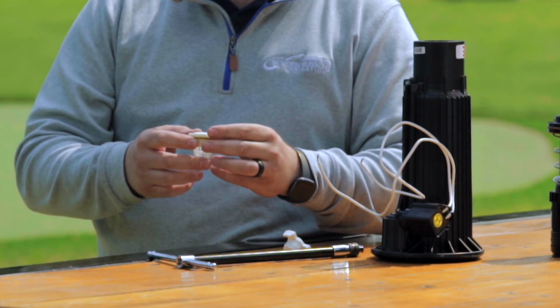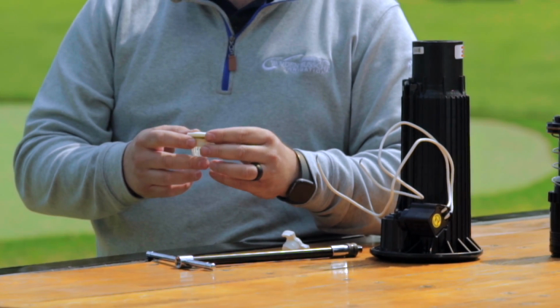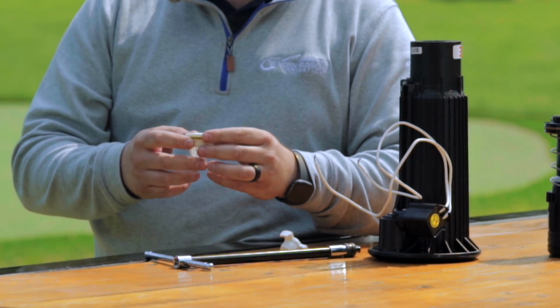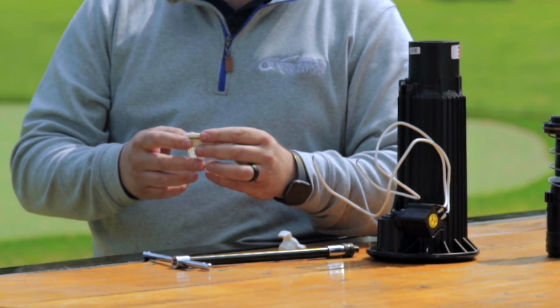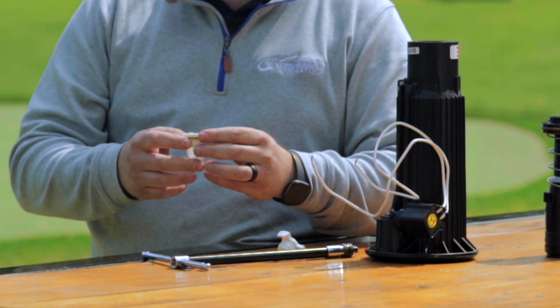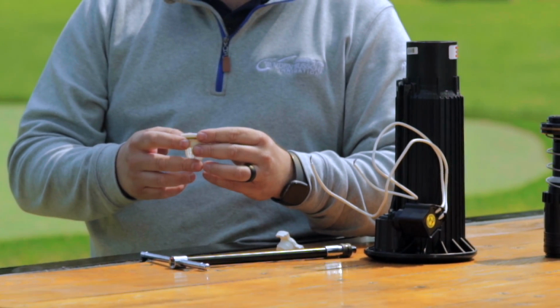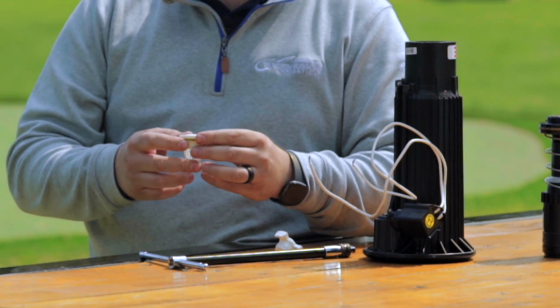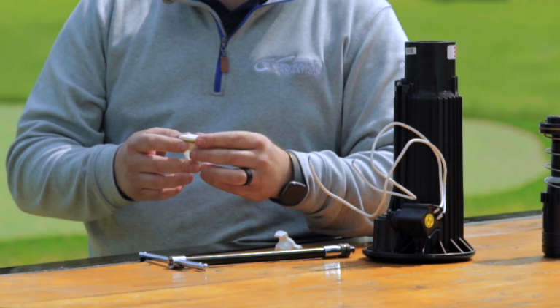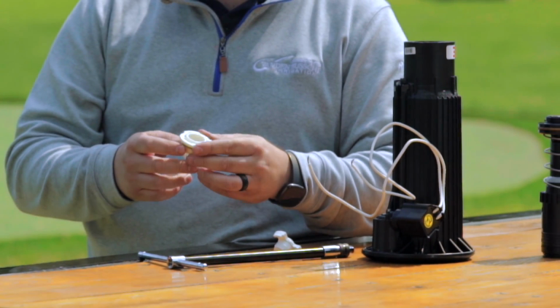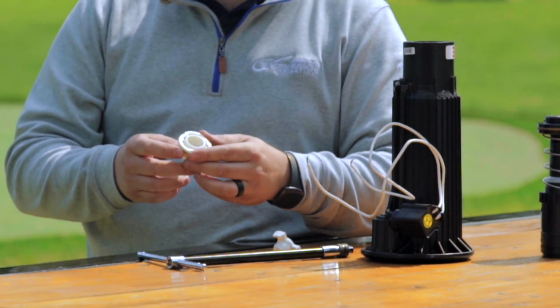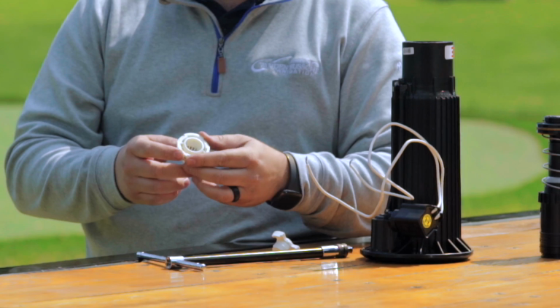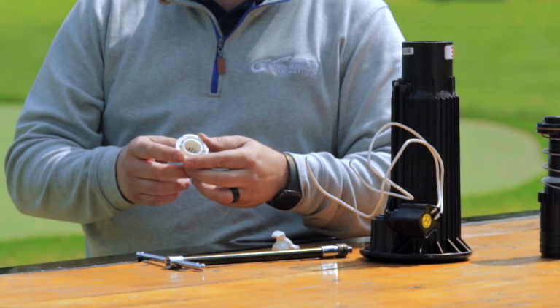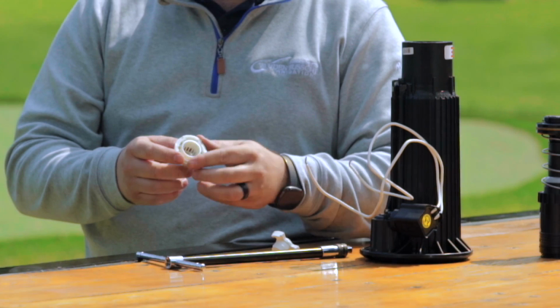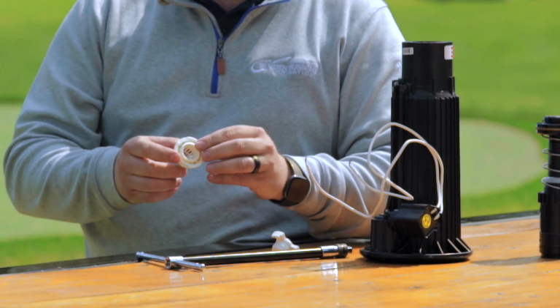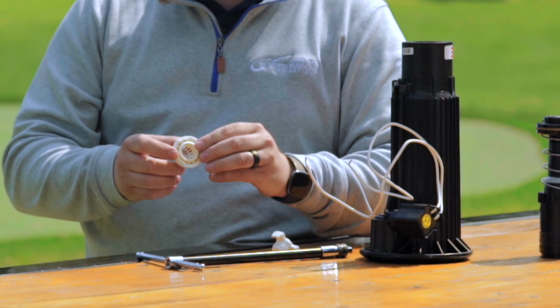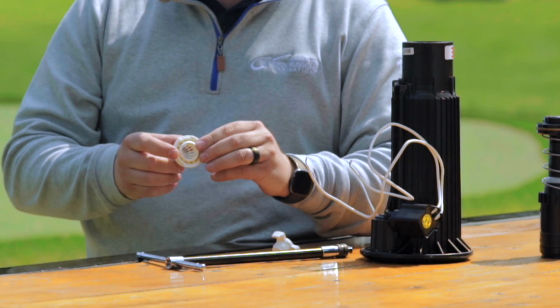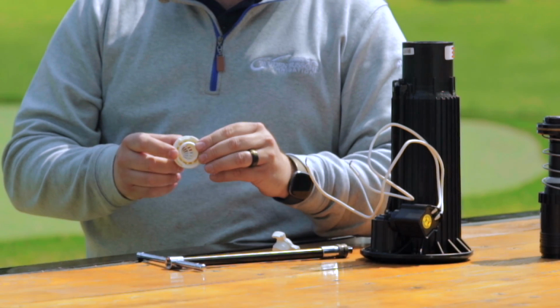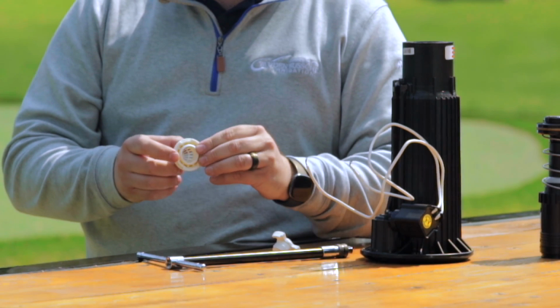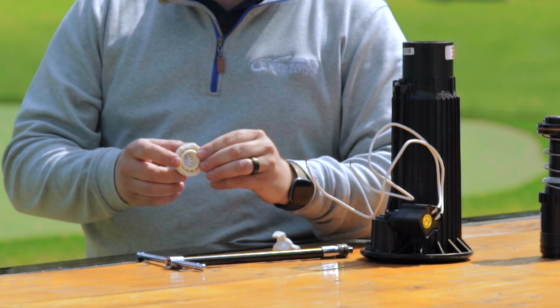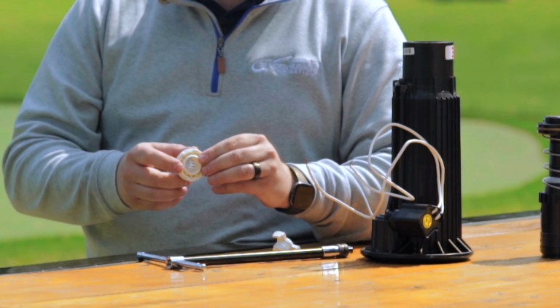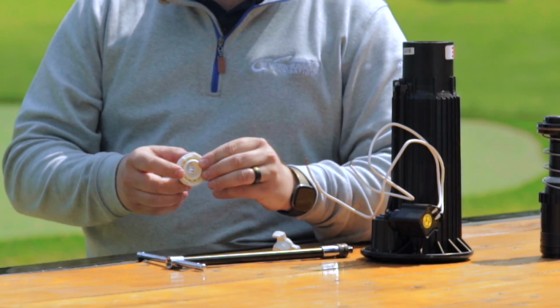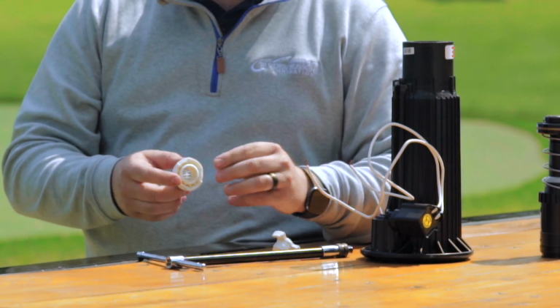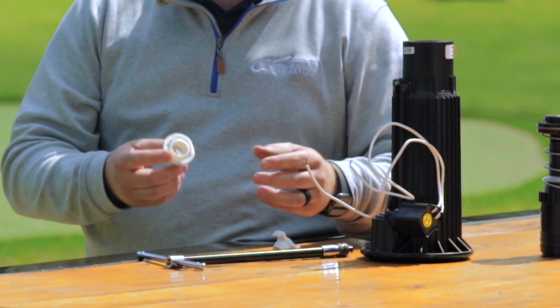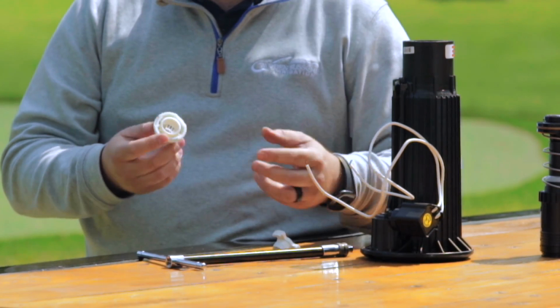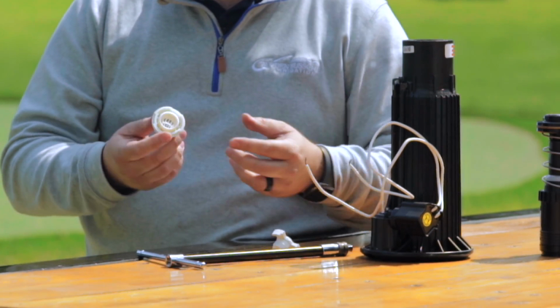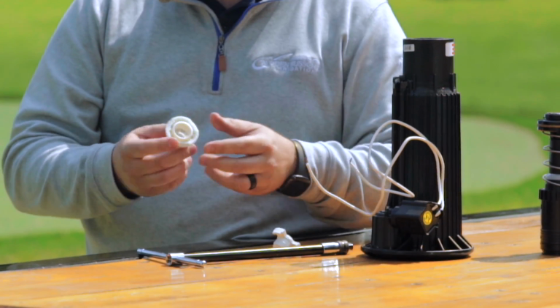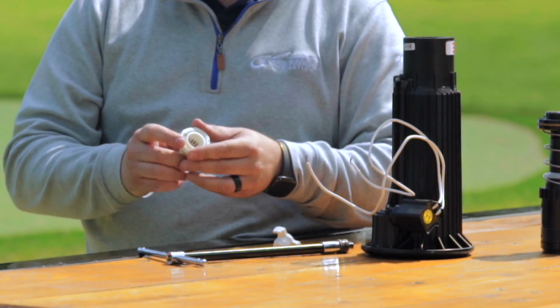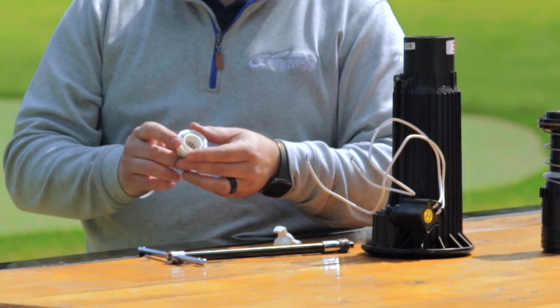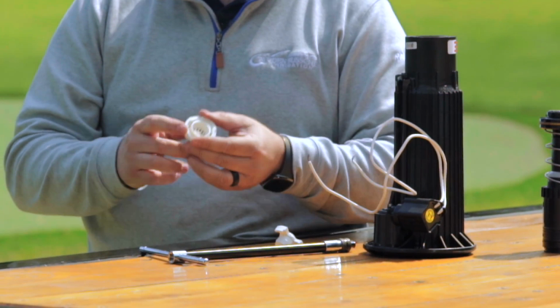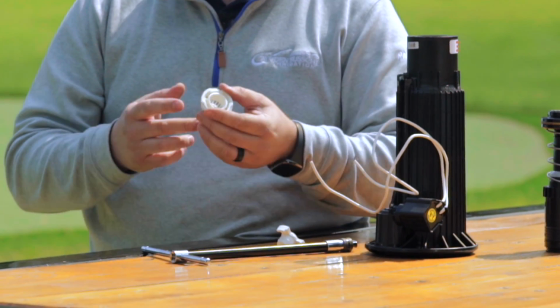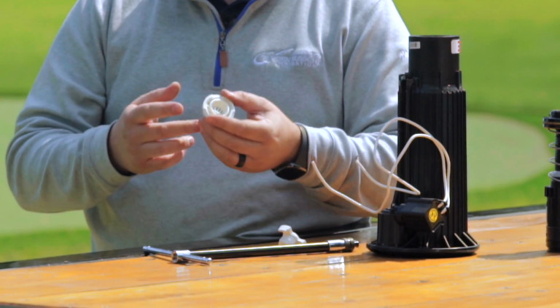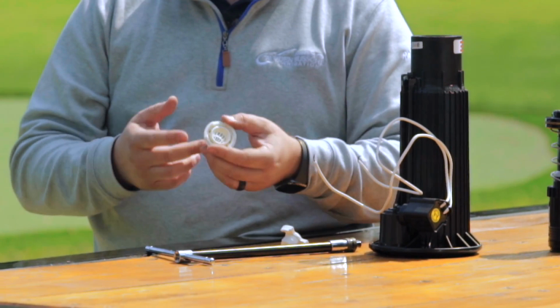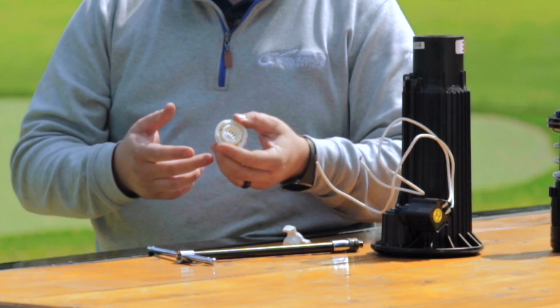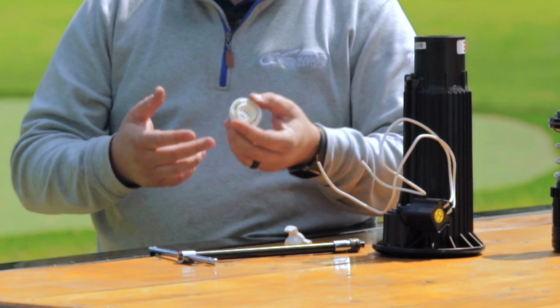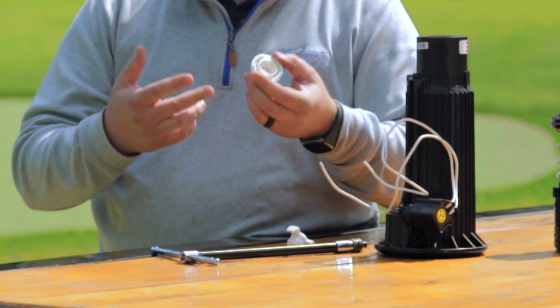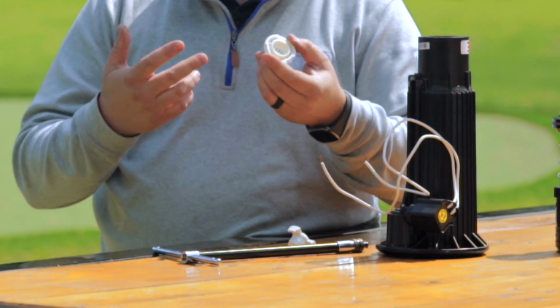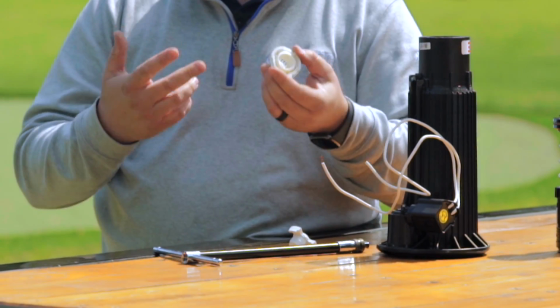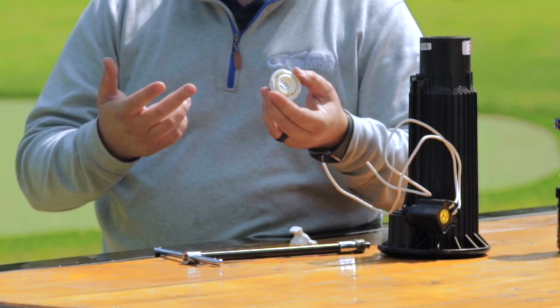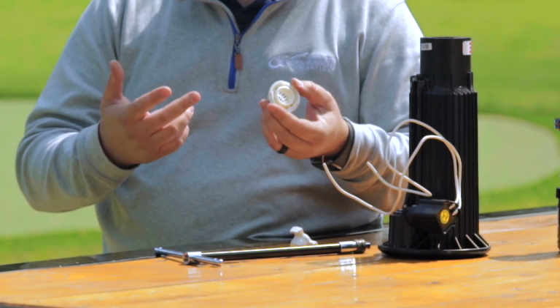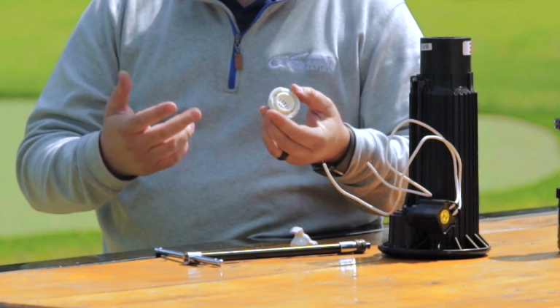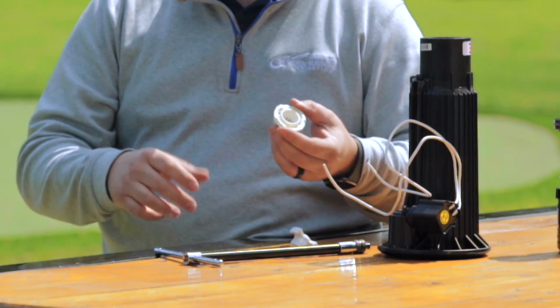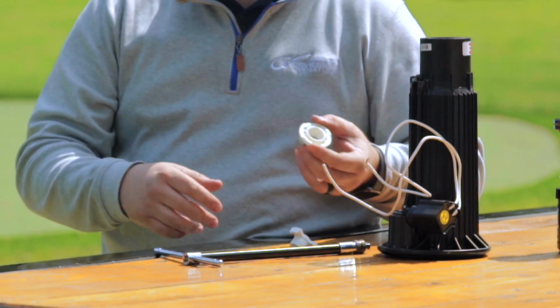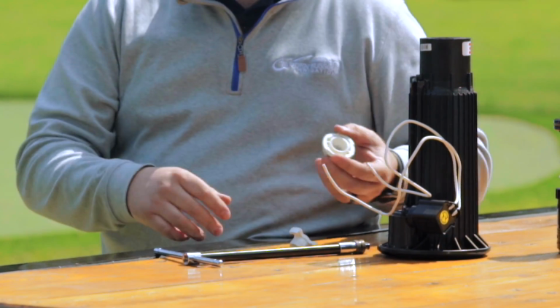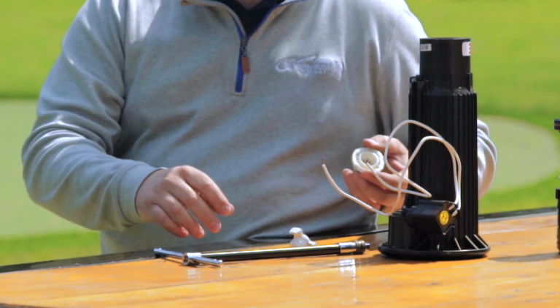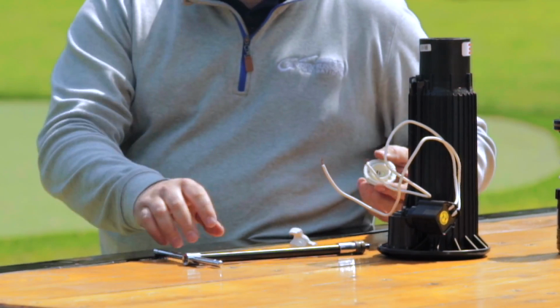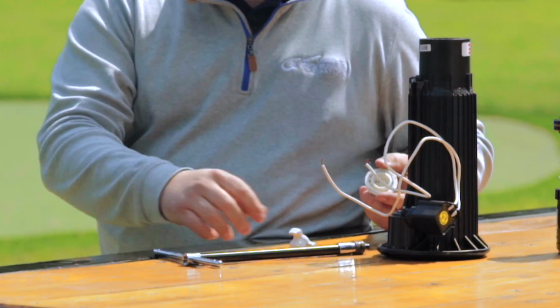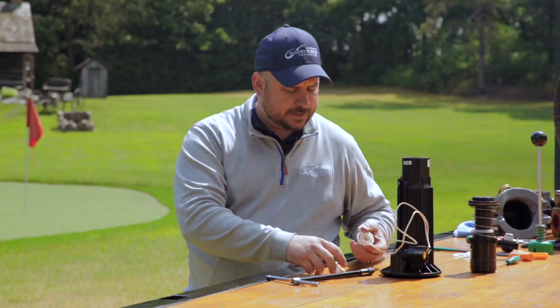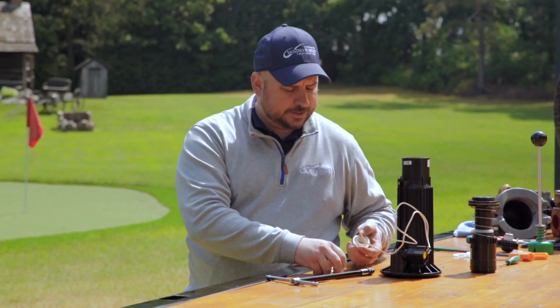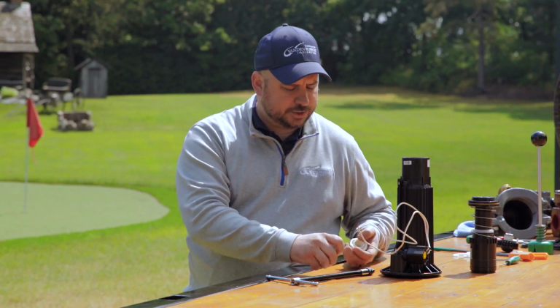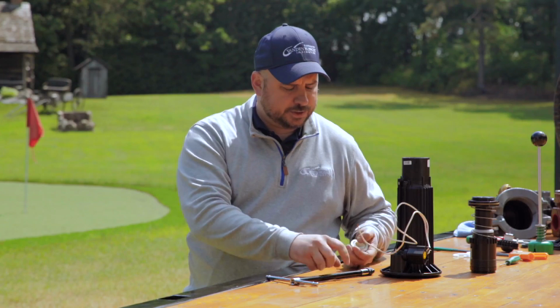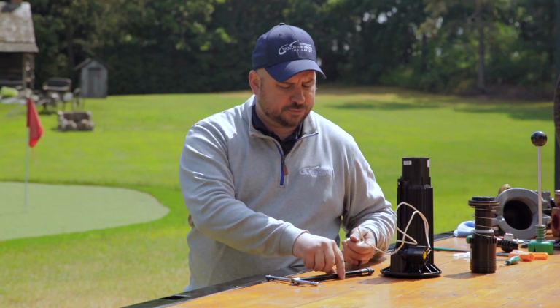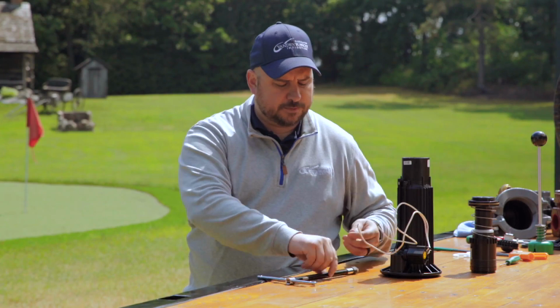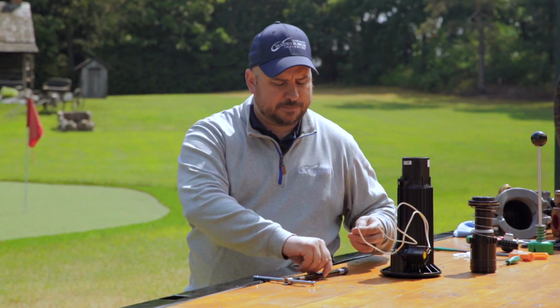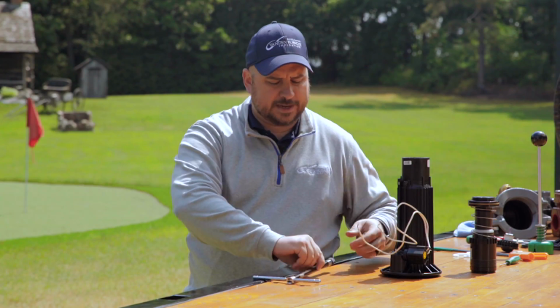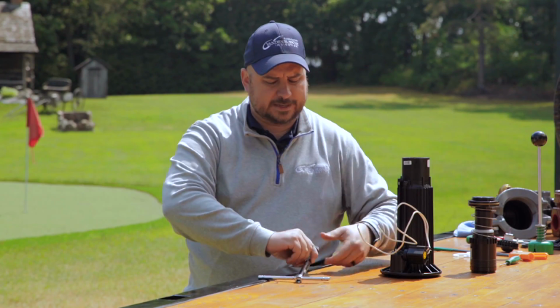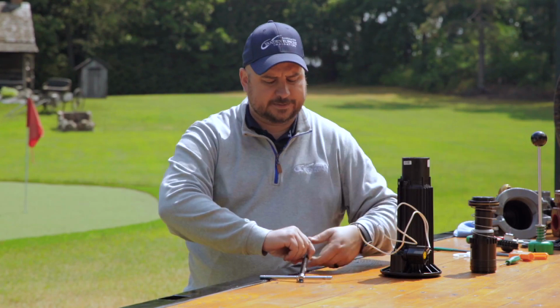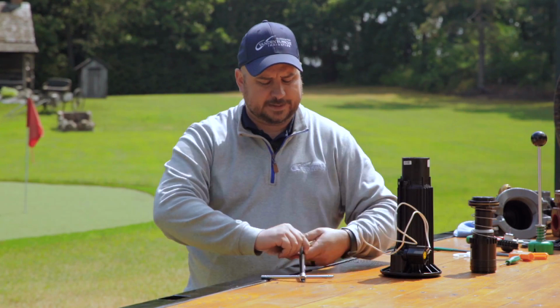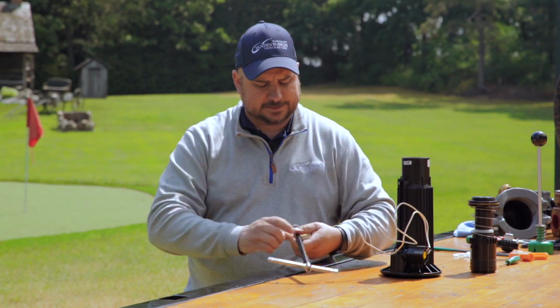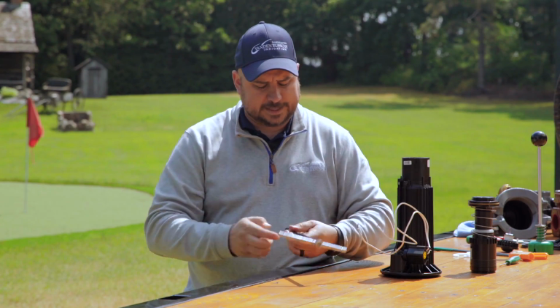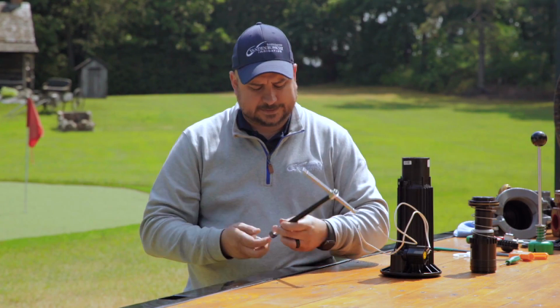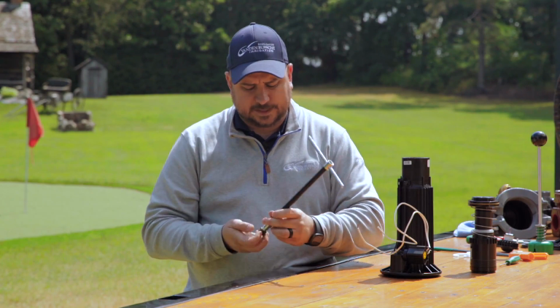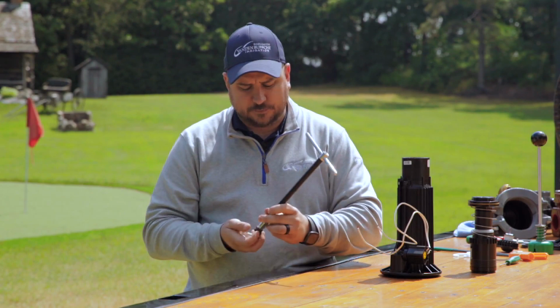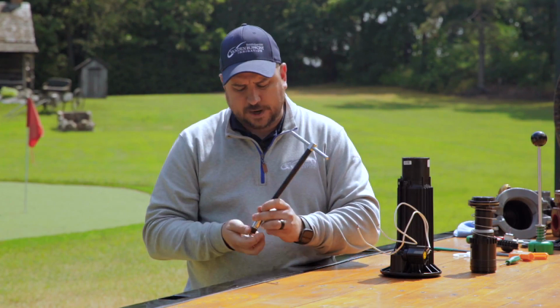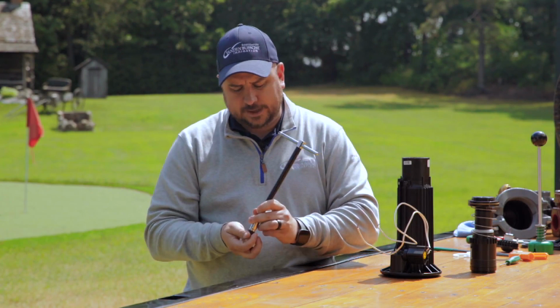Now if it's fine and you just wanted to inspect it, you can put it back in the exact same way.